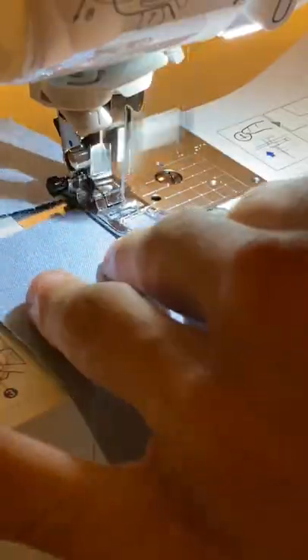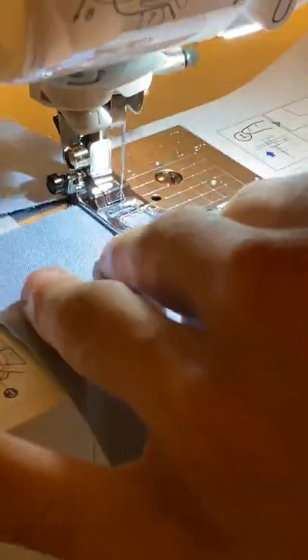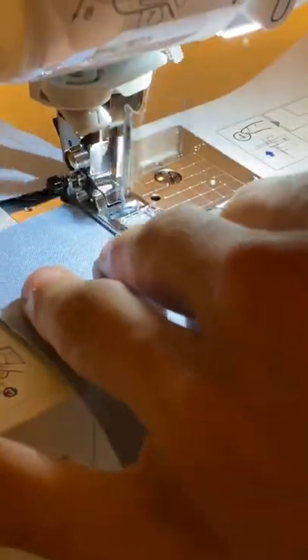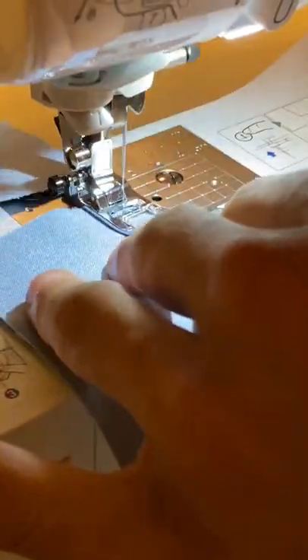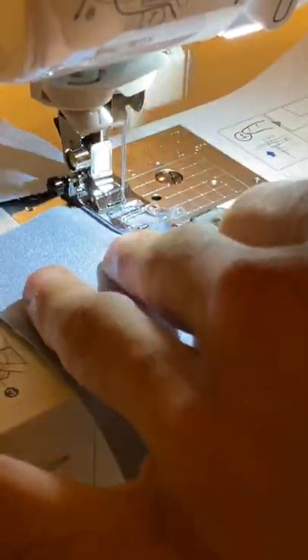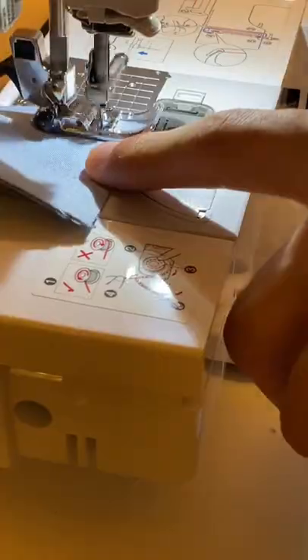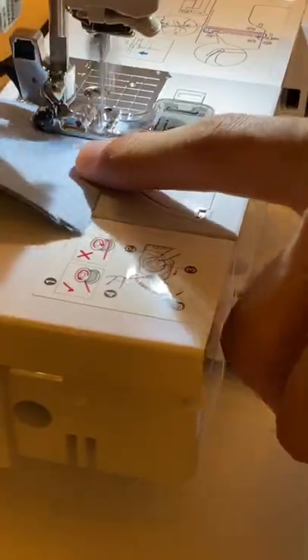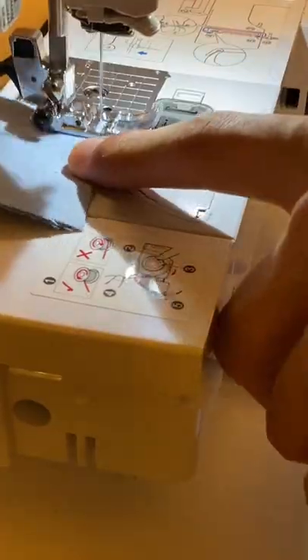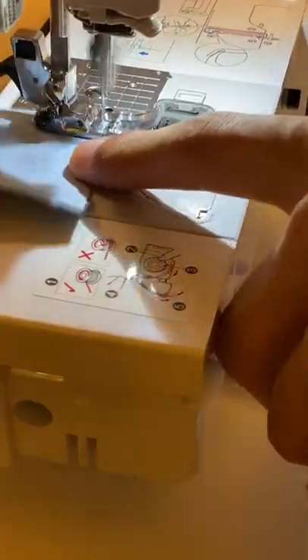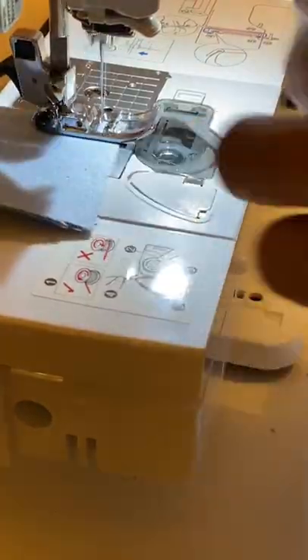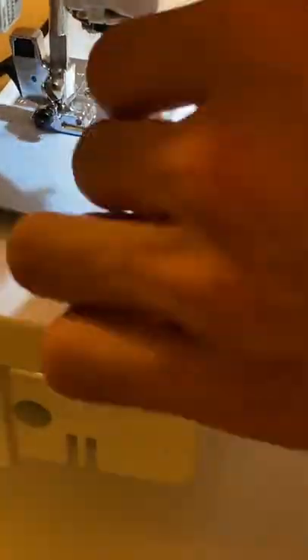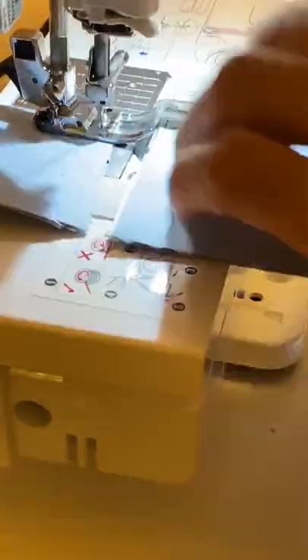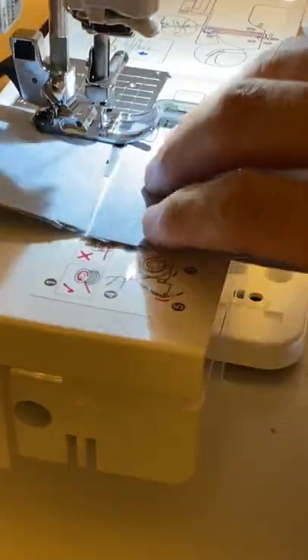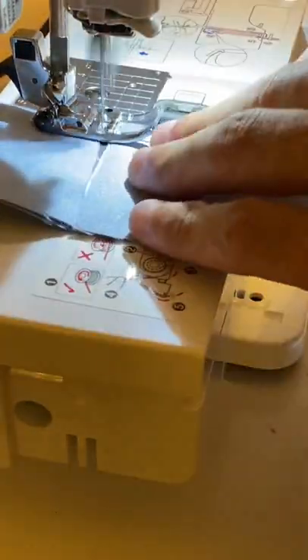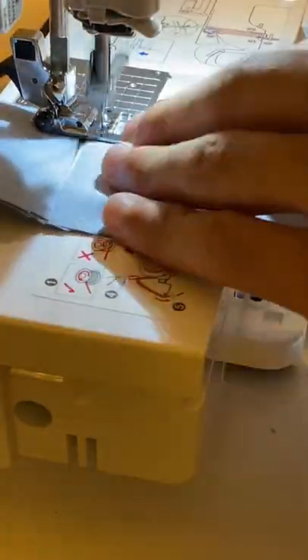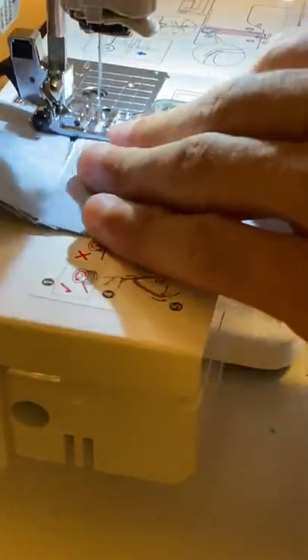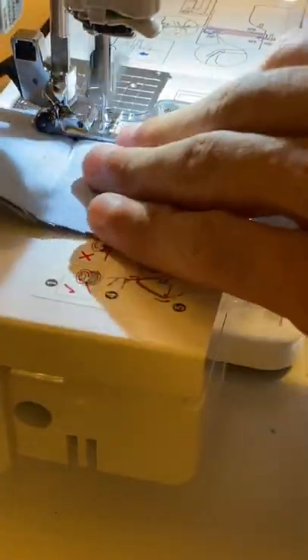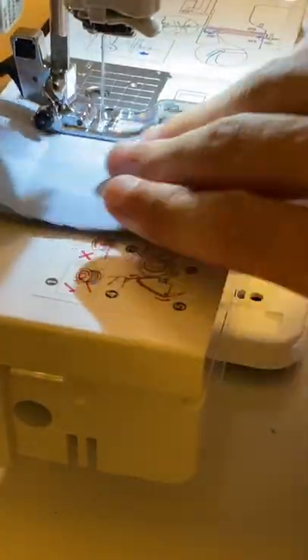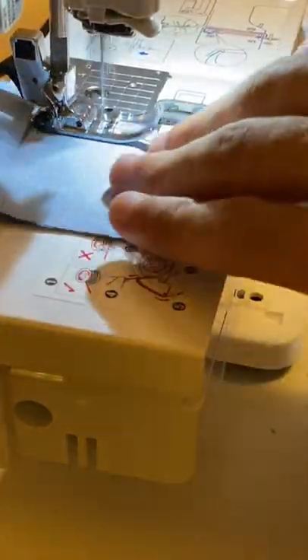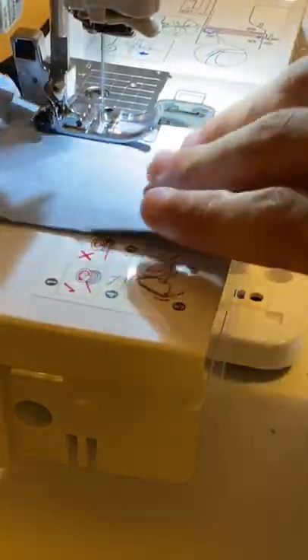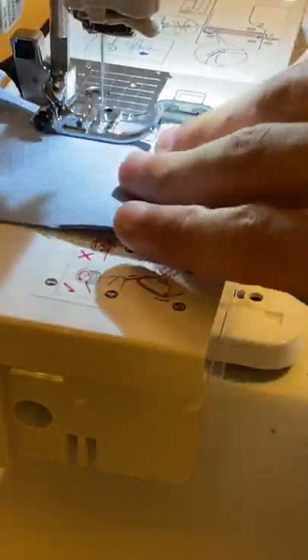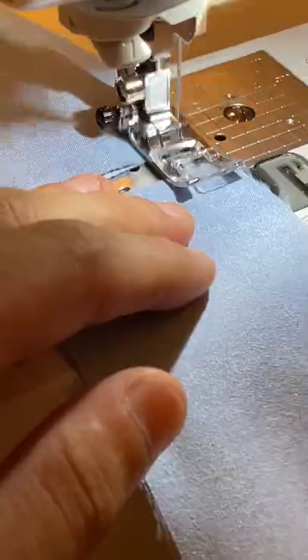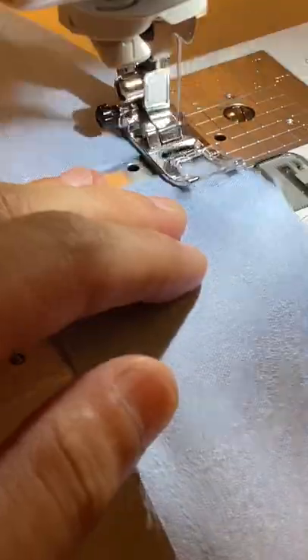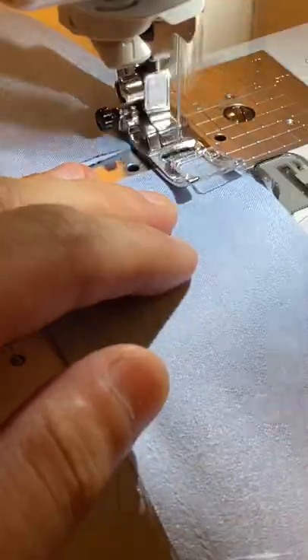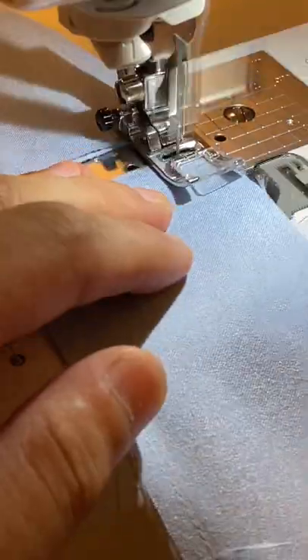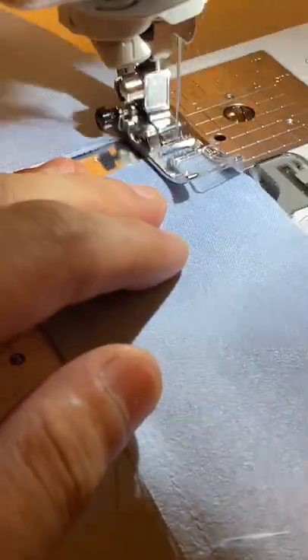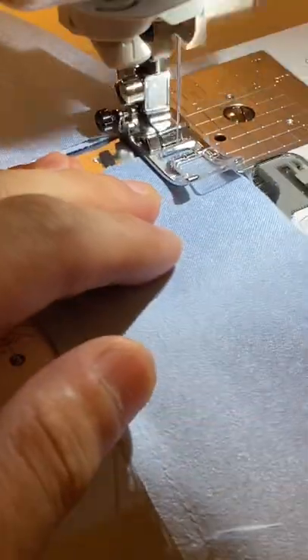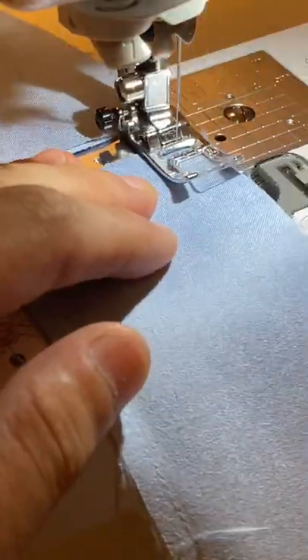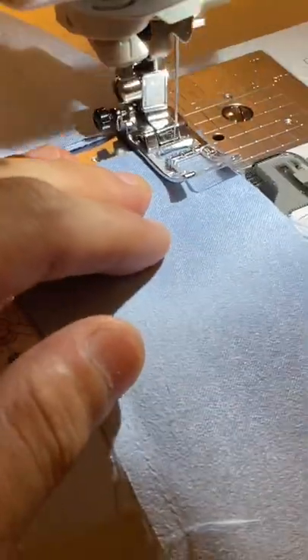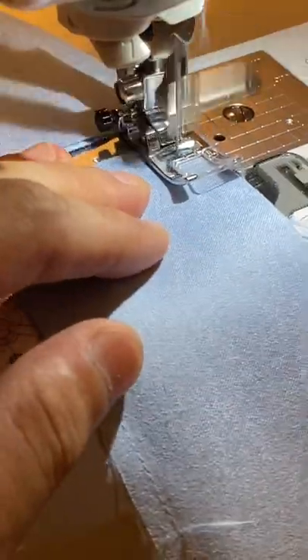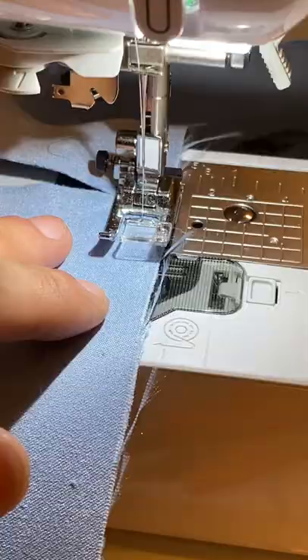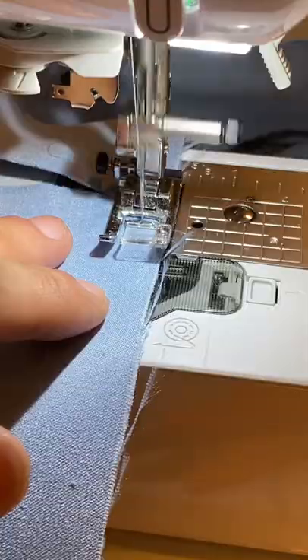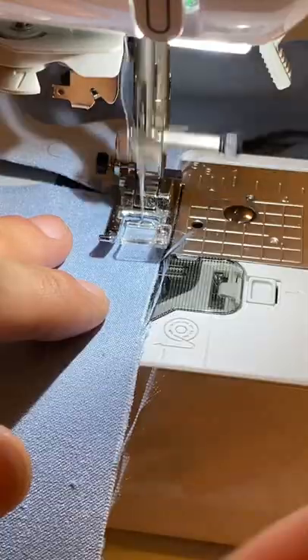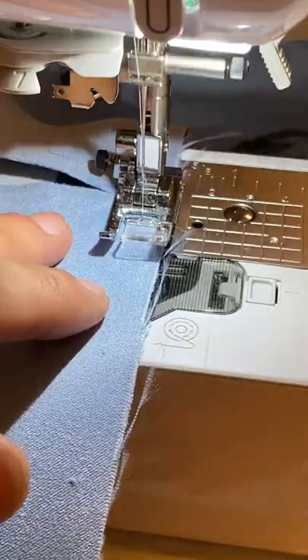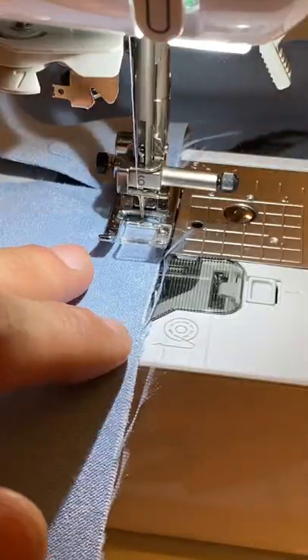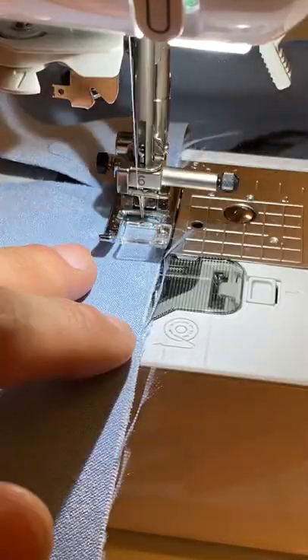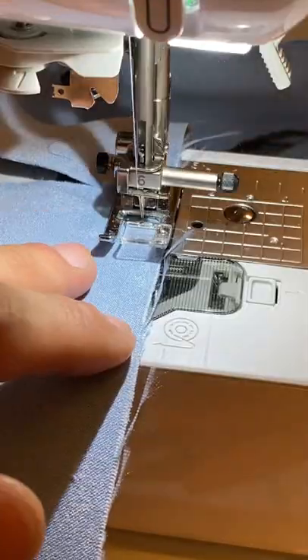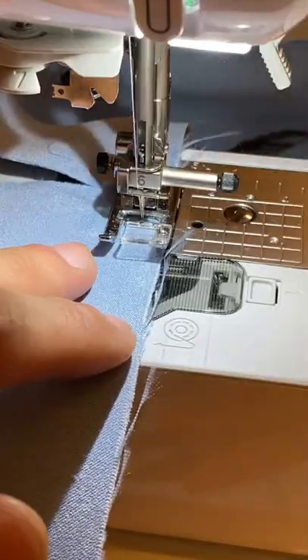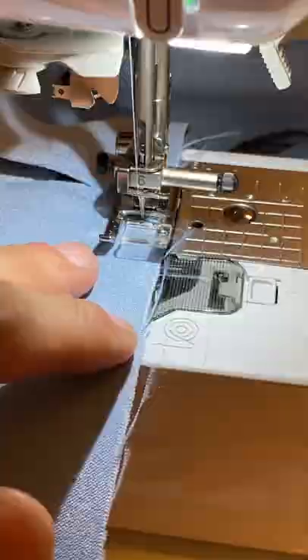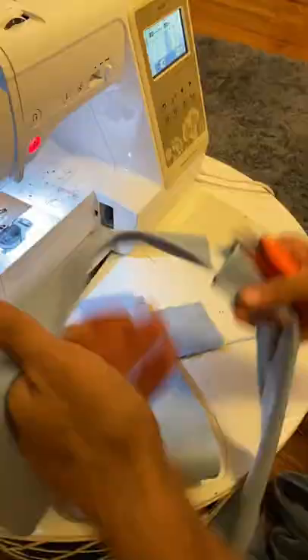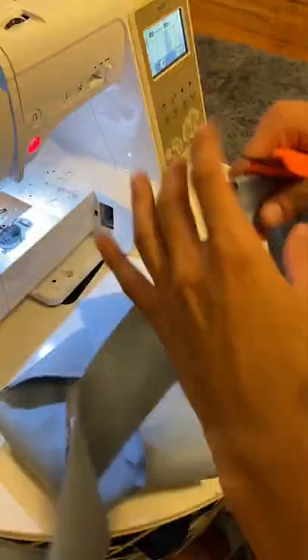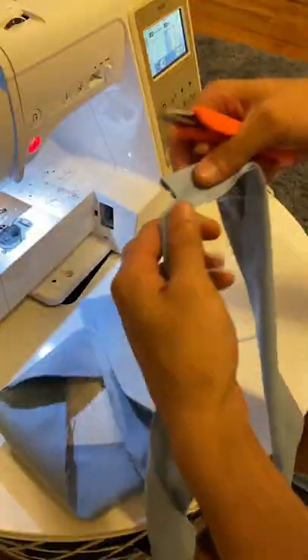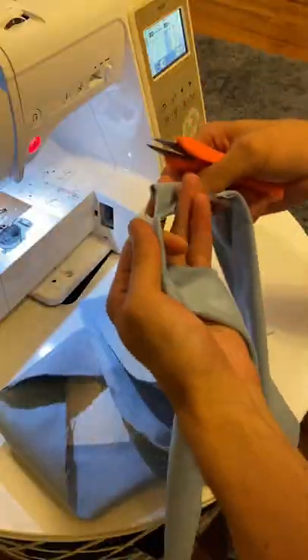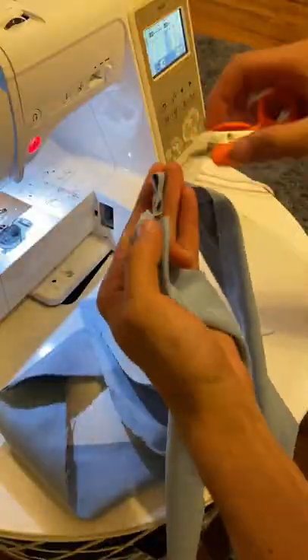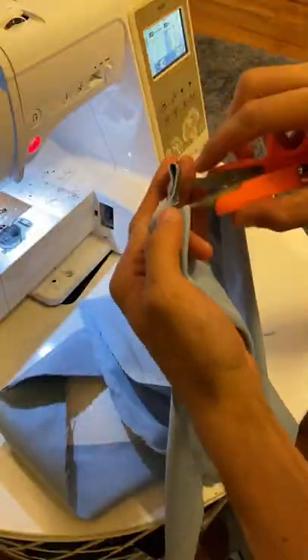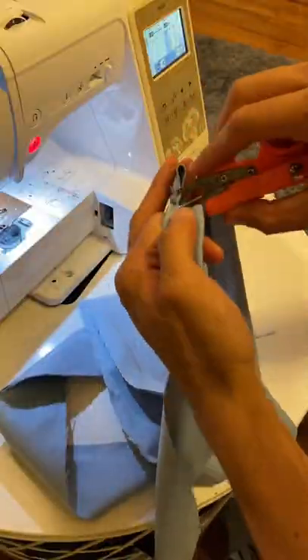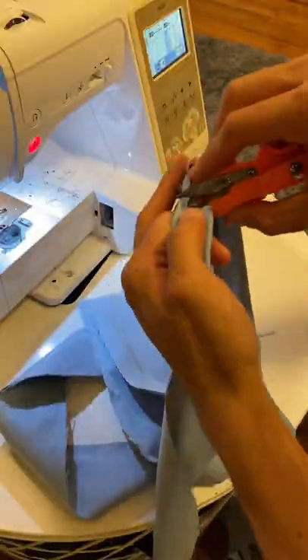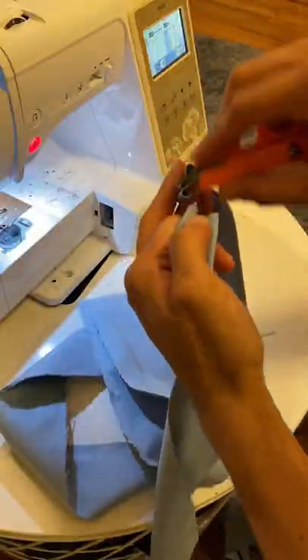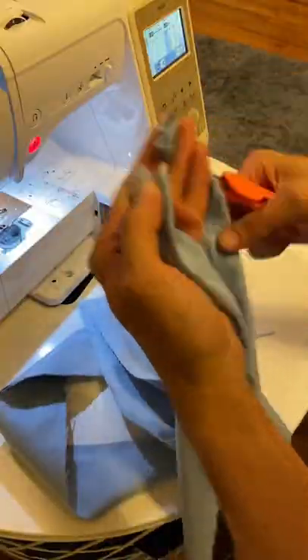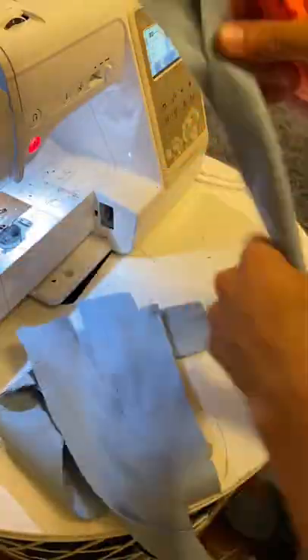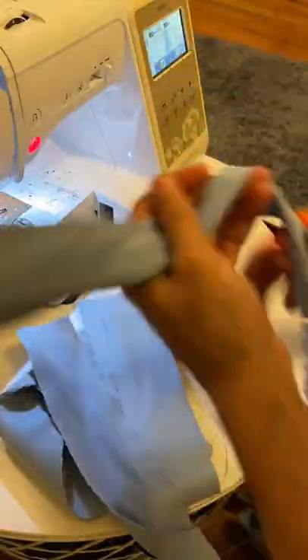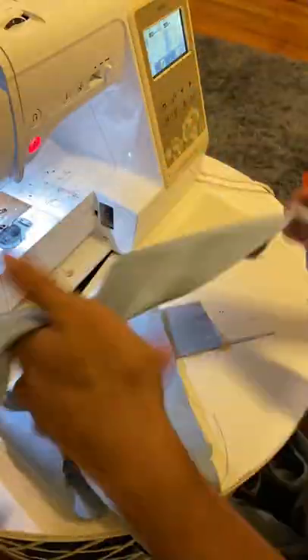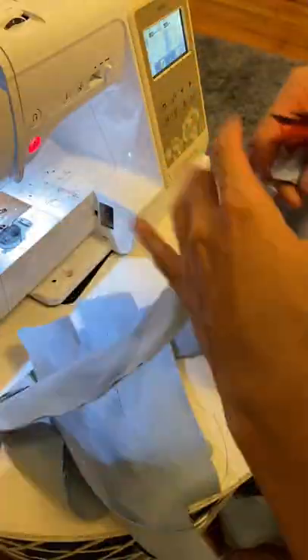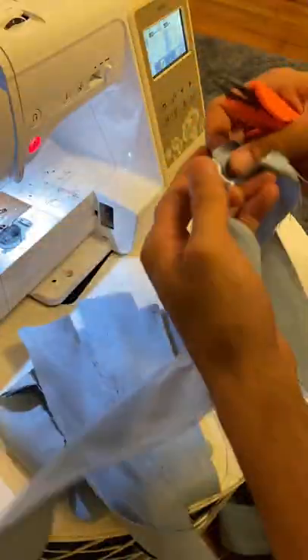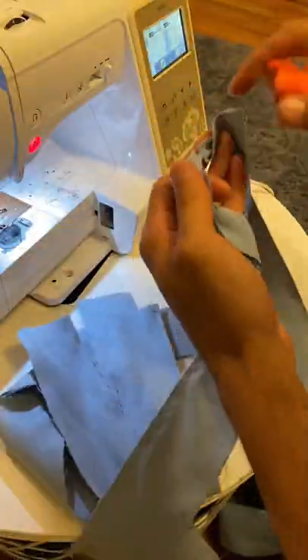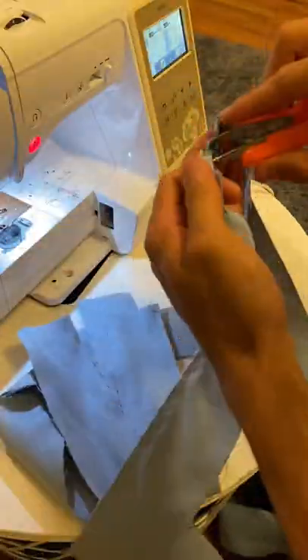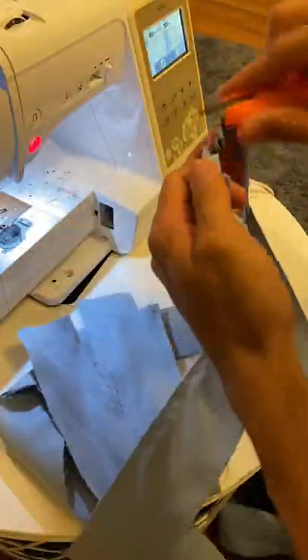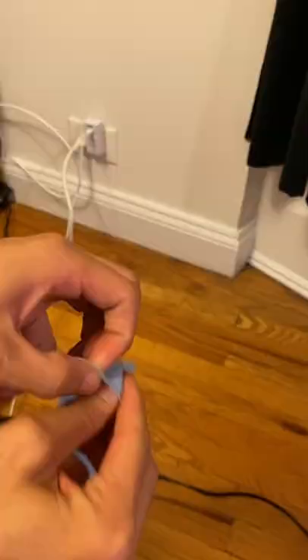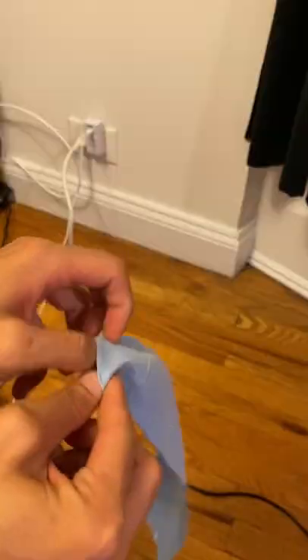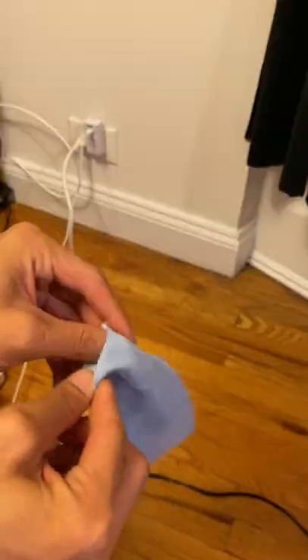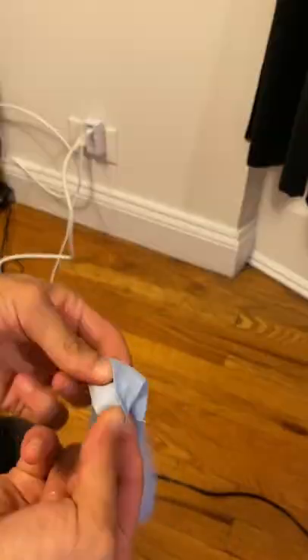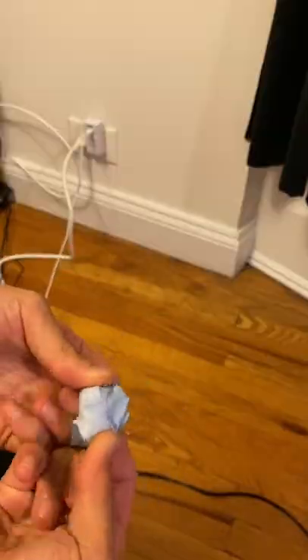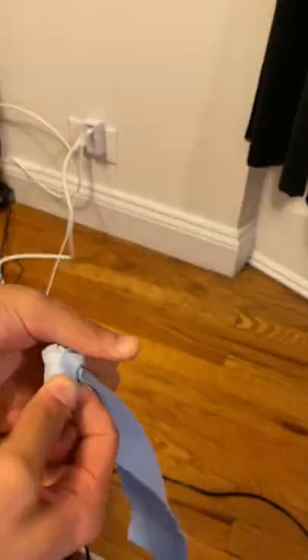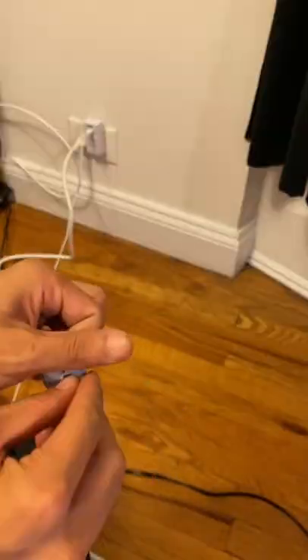I sew everything together, 15 tubes for each side. Look at that, one thread all the way through. Production style sewing, baby, let's get it.